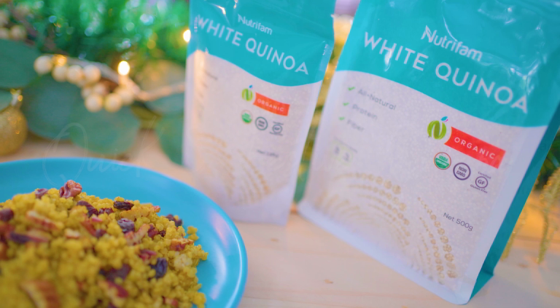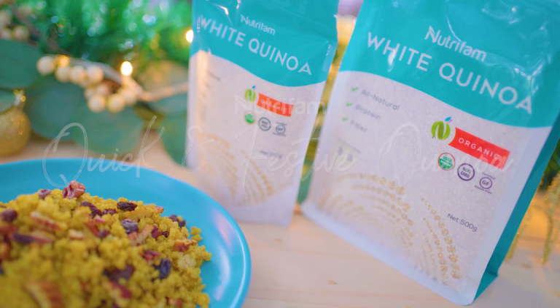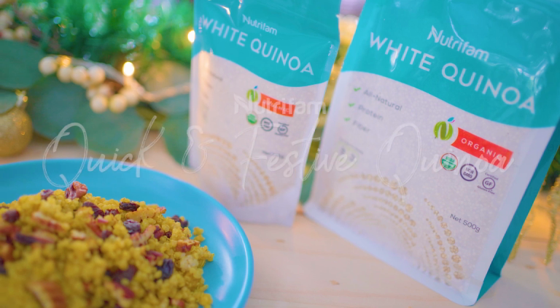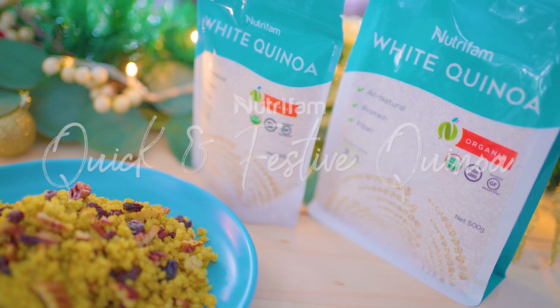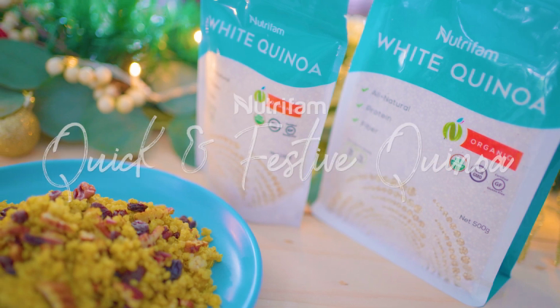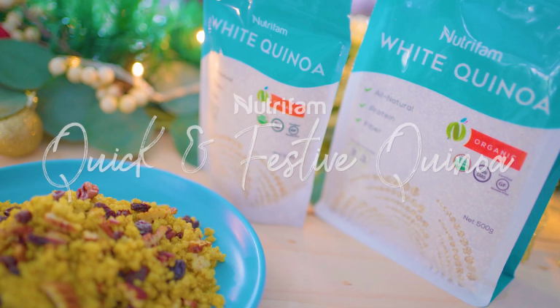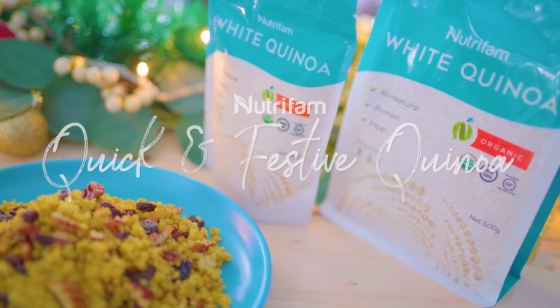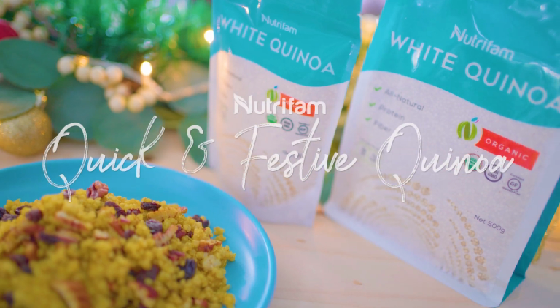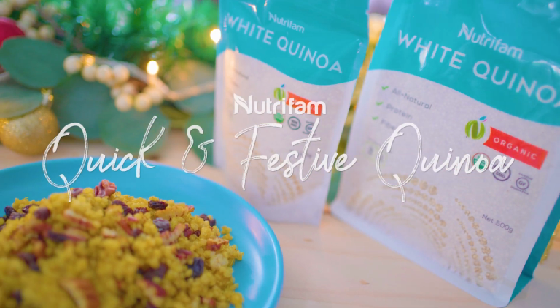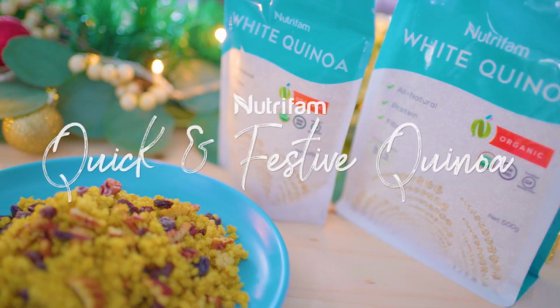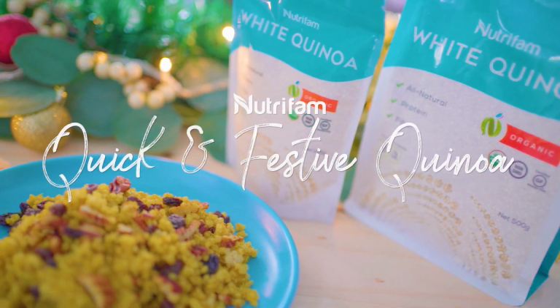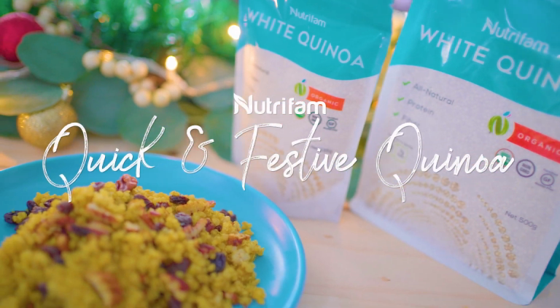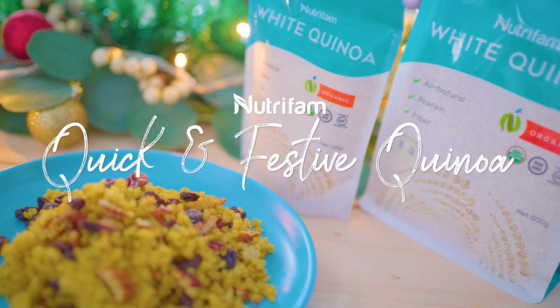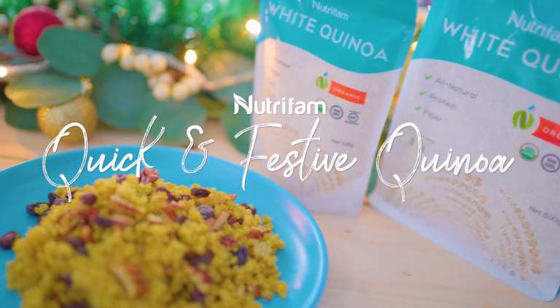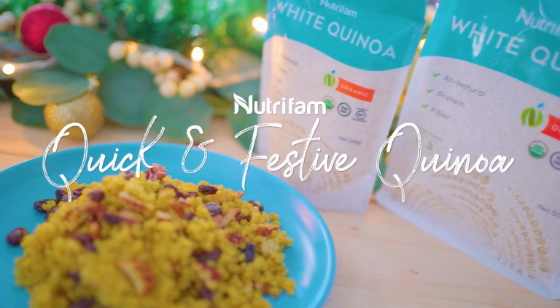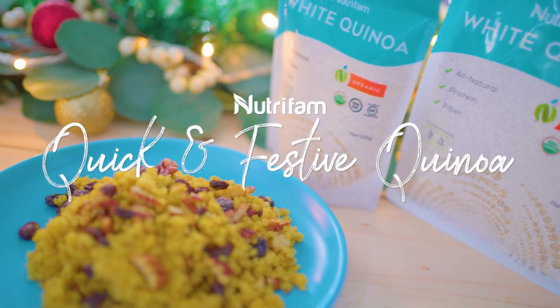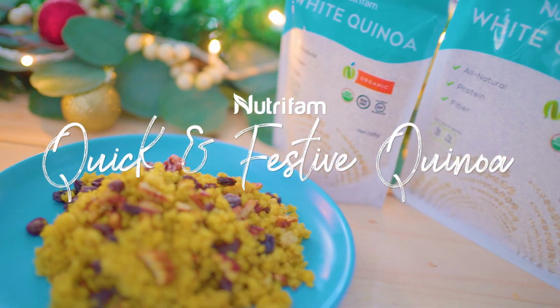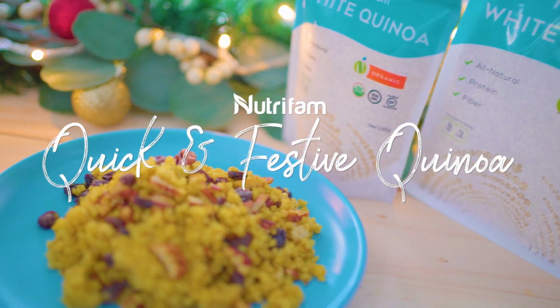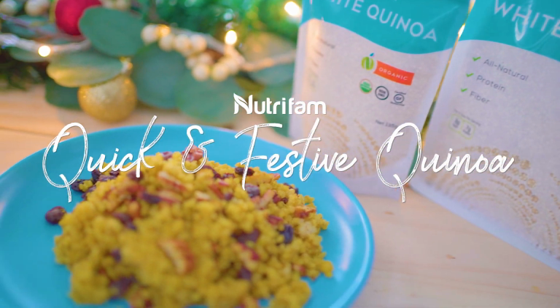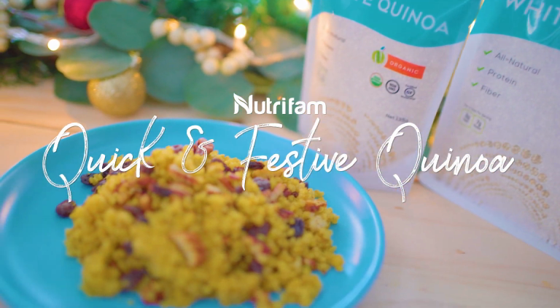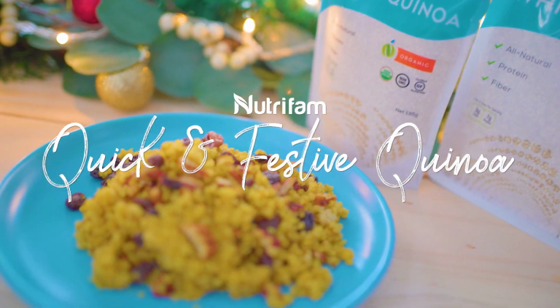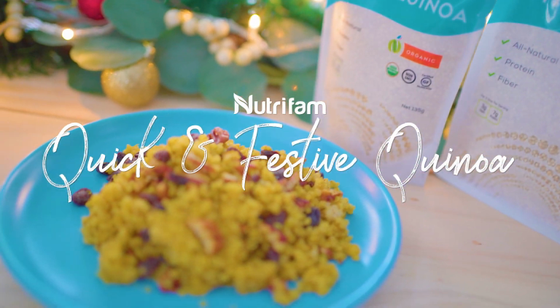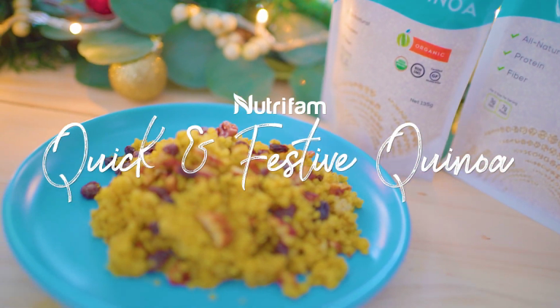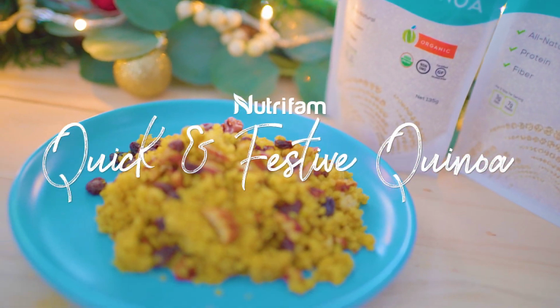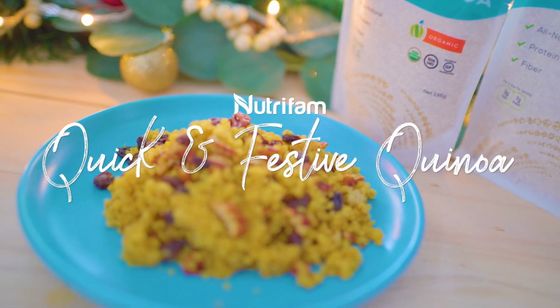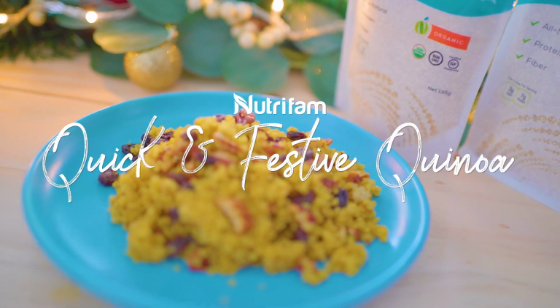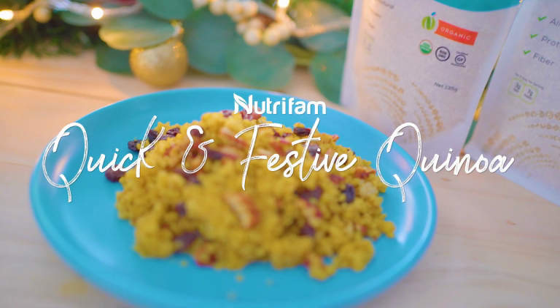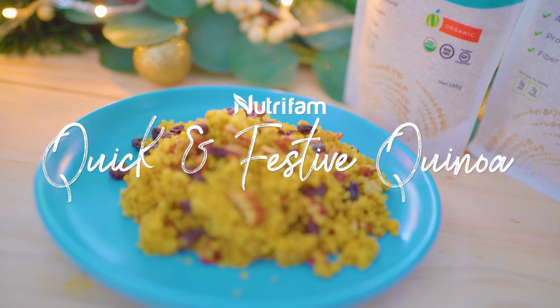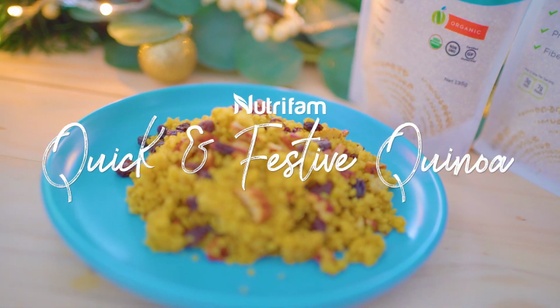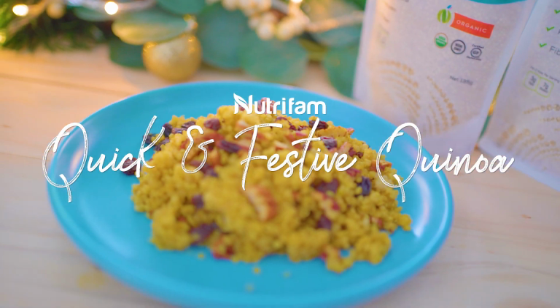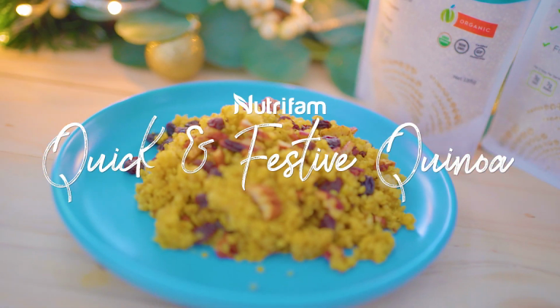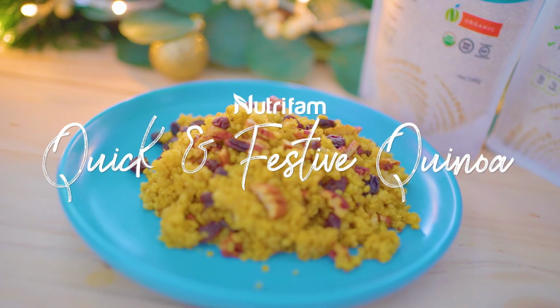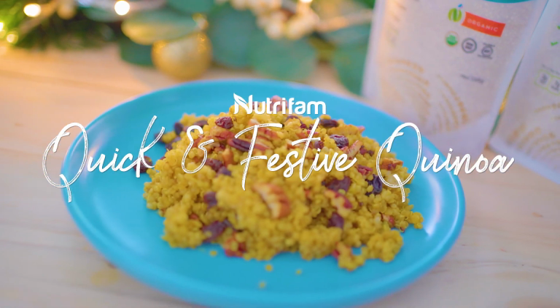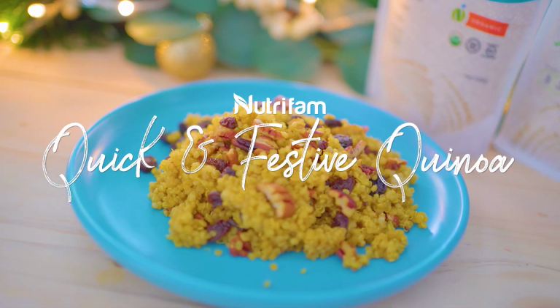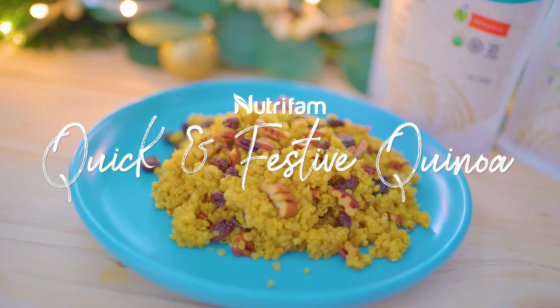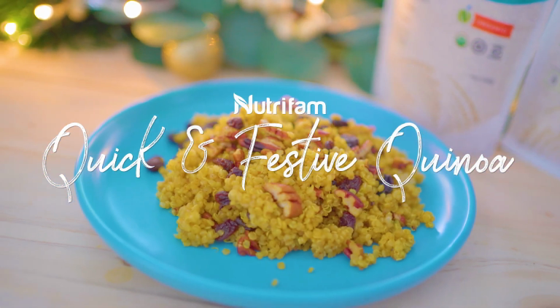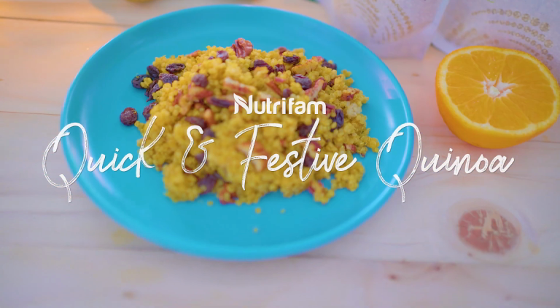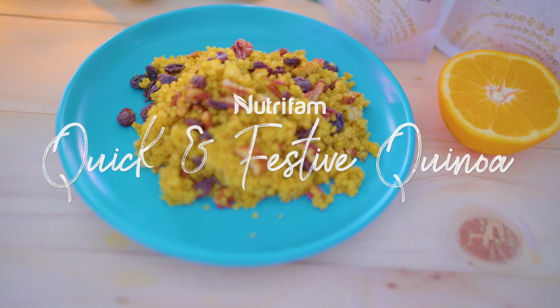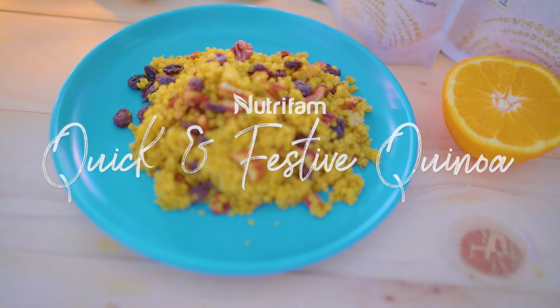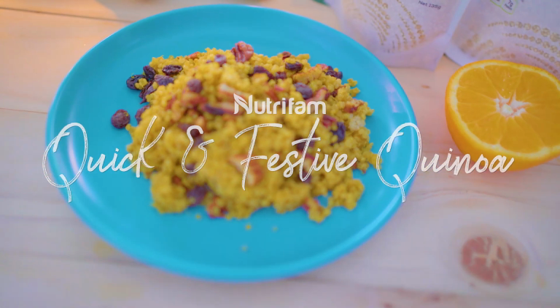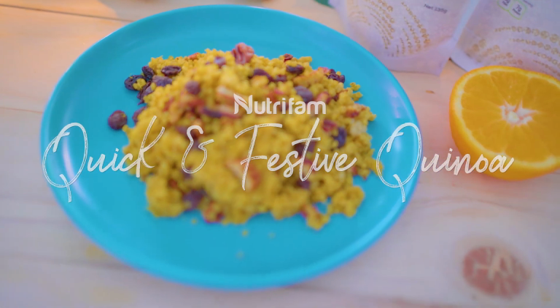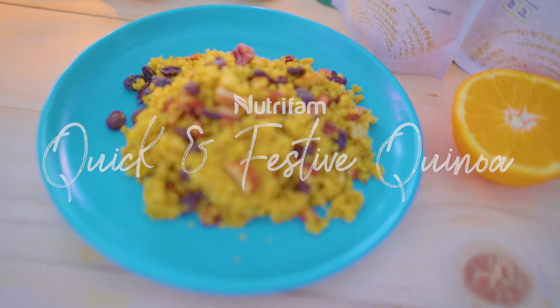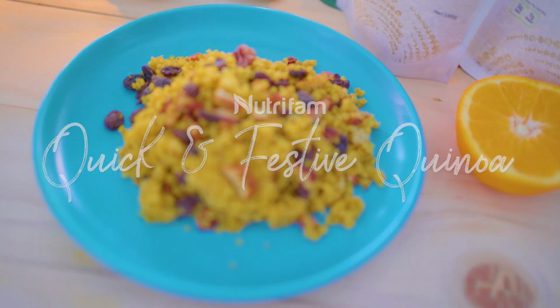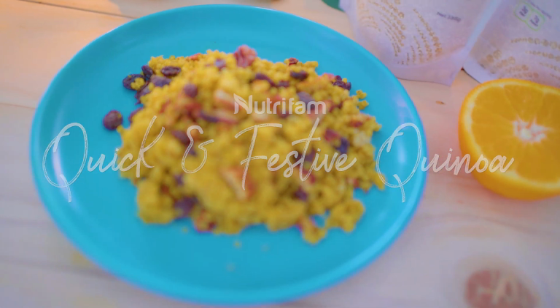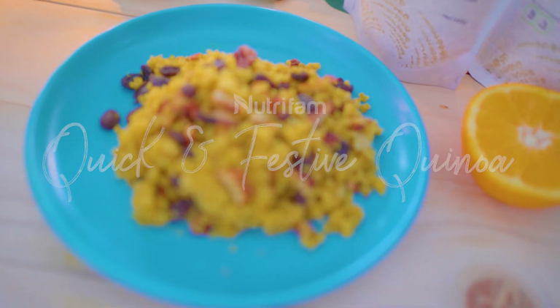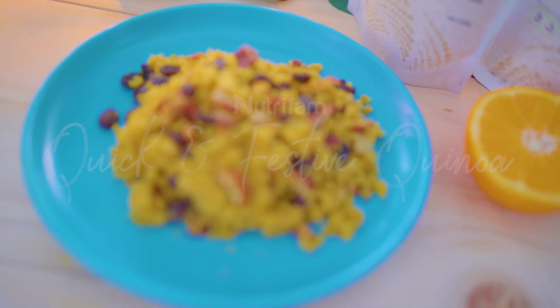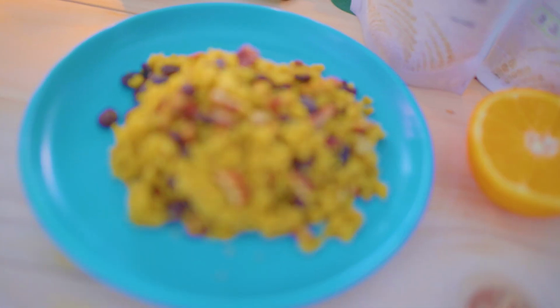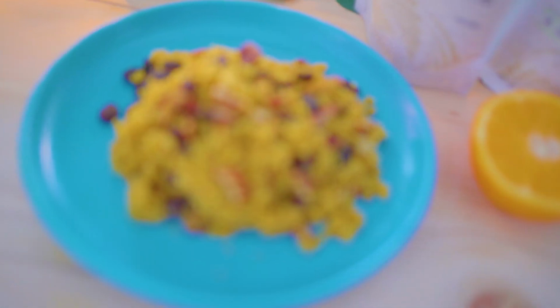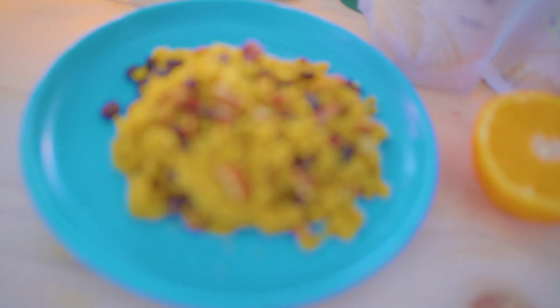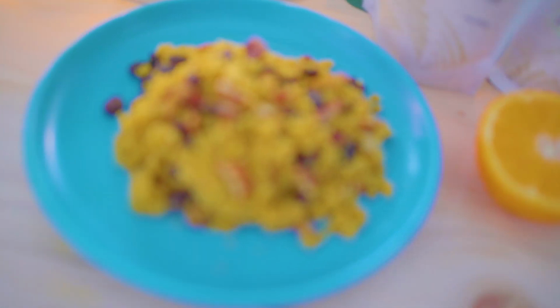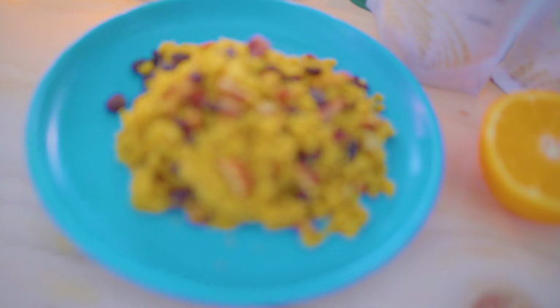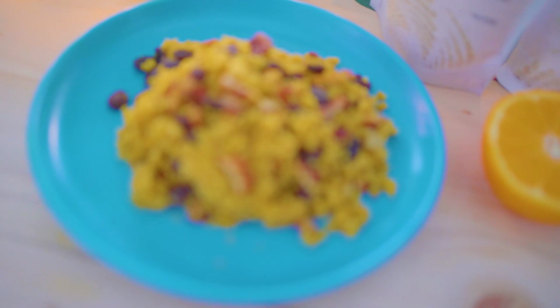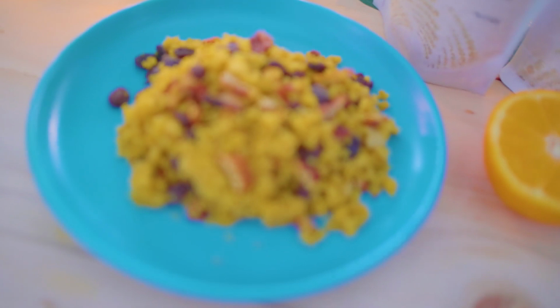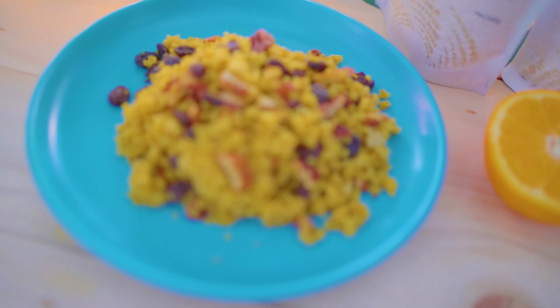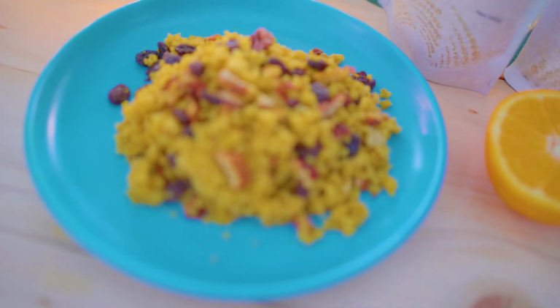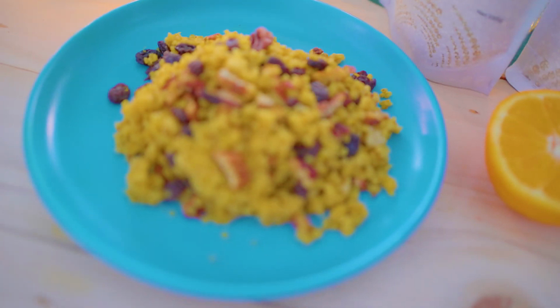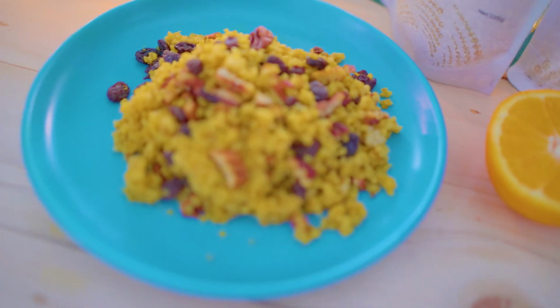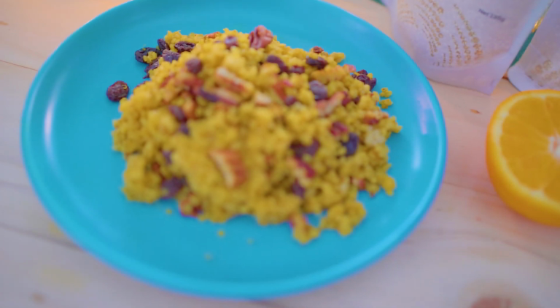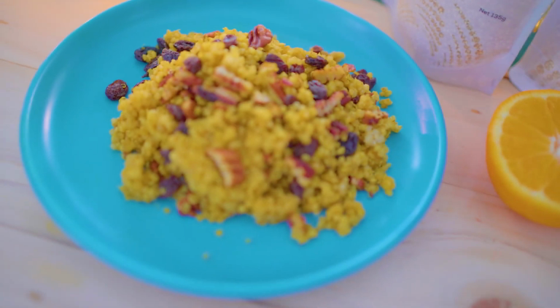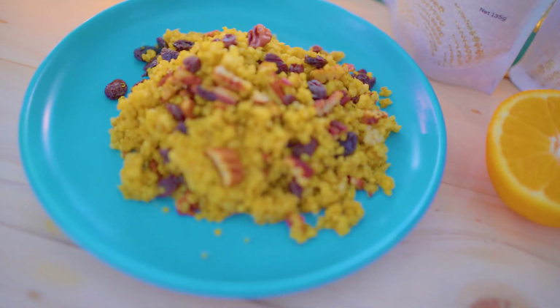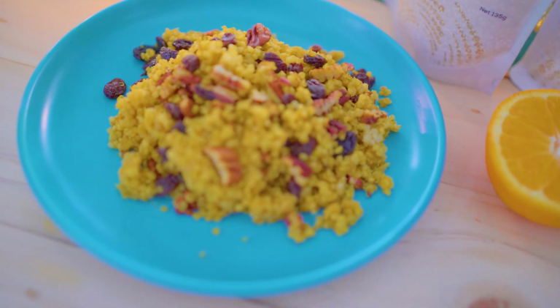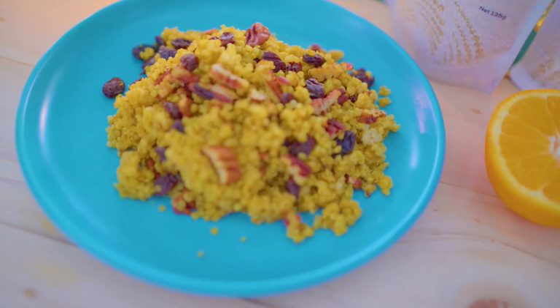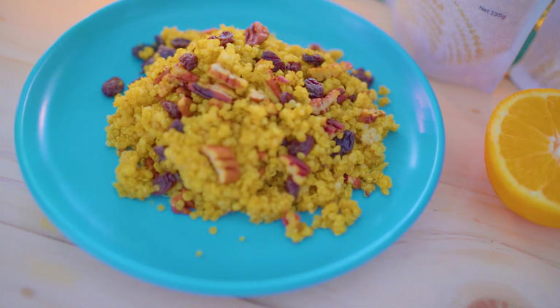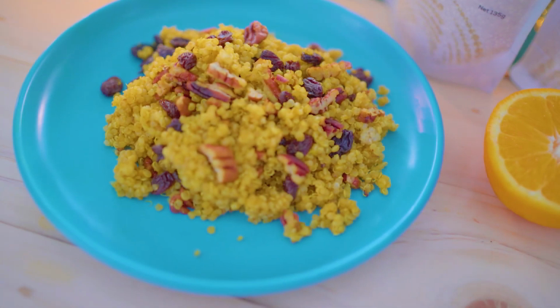Are you always in a hurry but still want to keep eating healthy? Don't worry fam, I got you! Check it out!